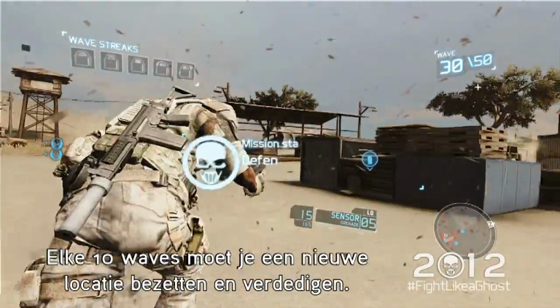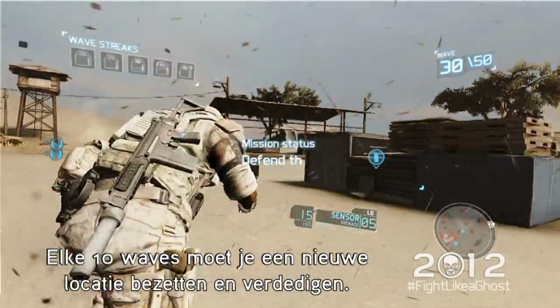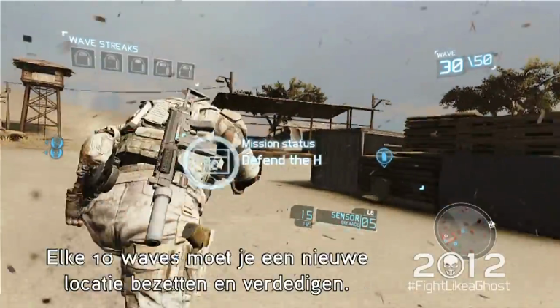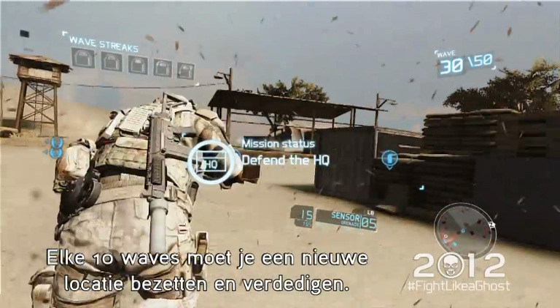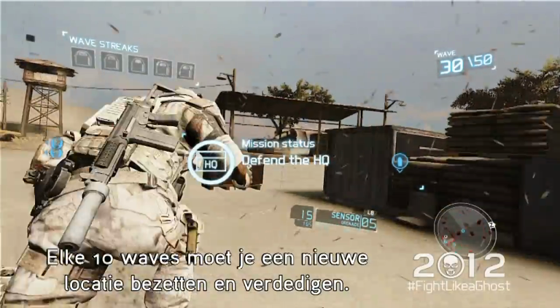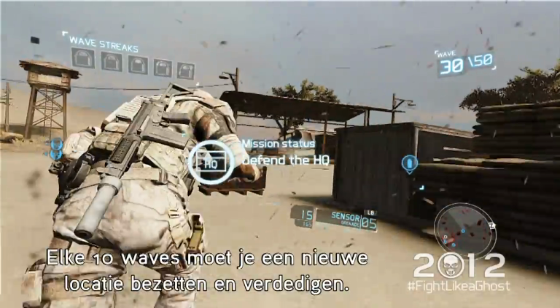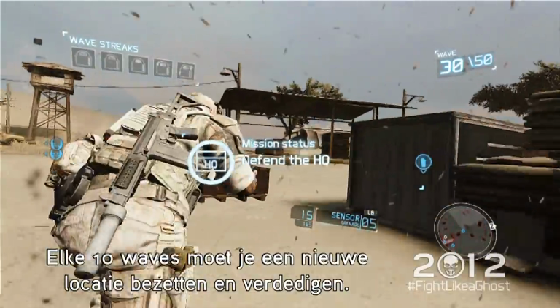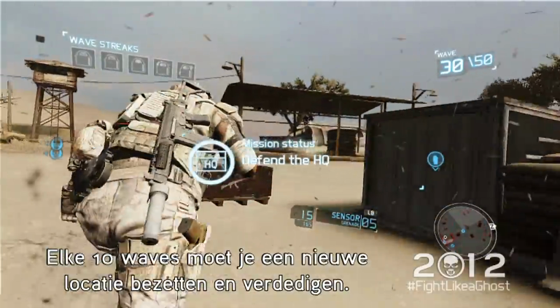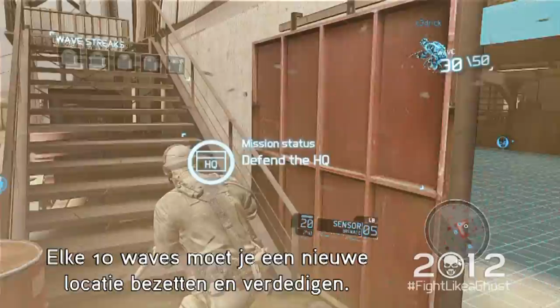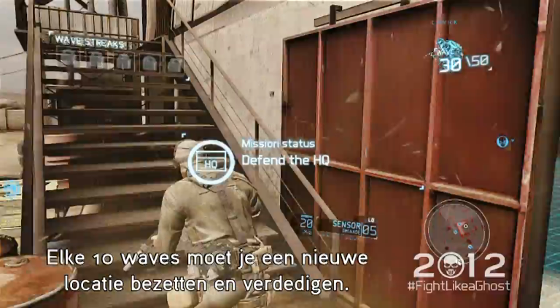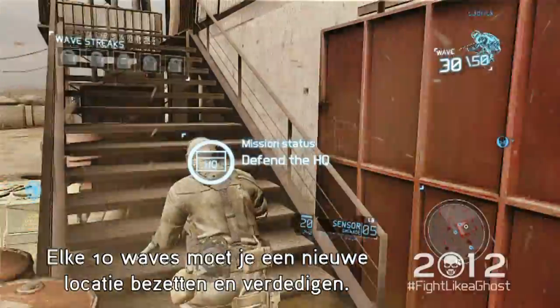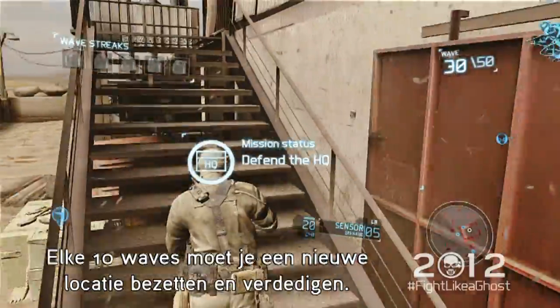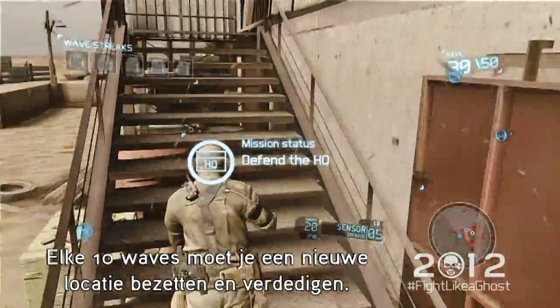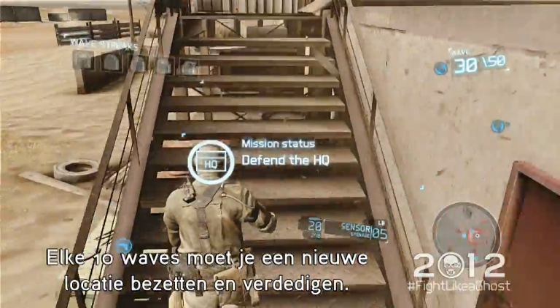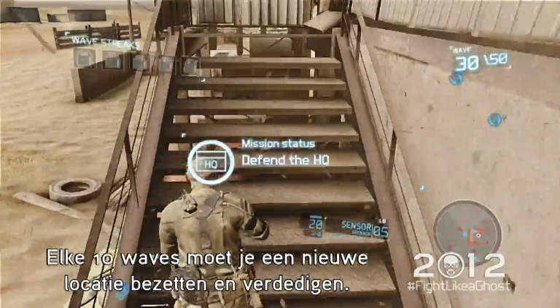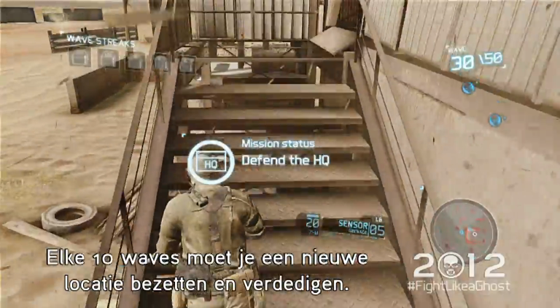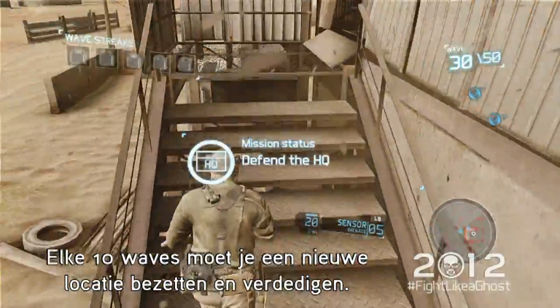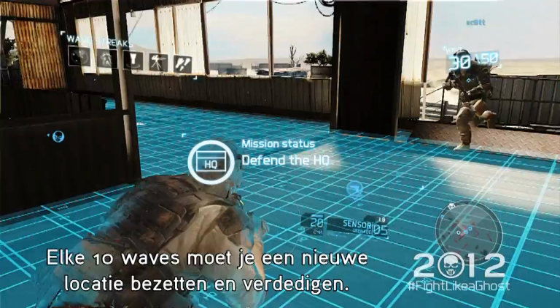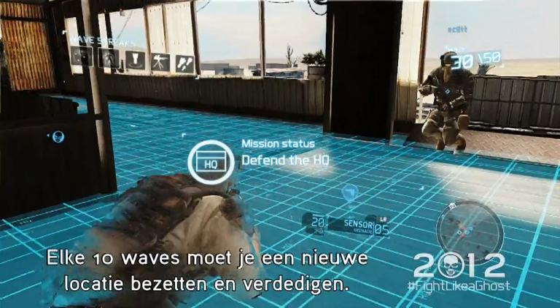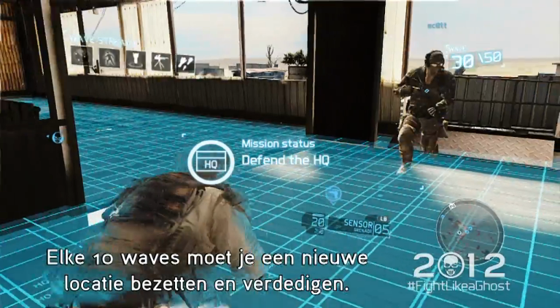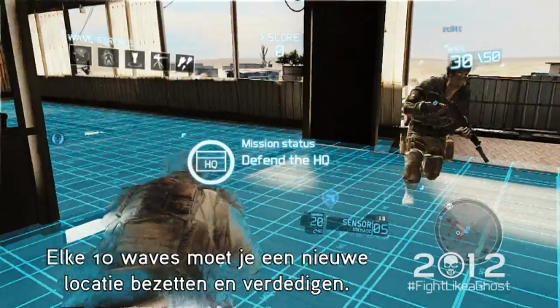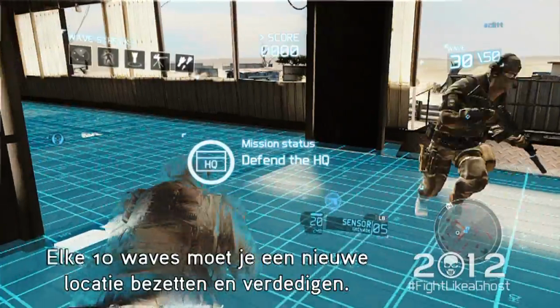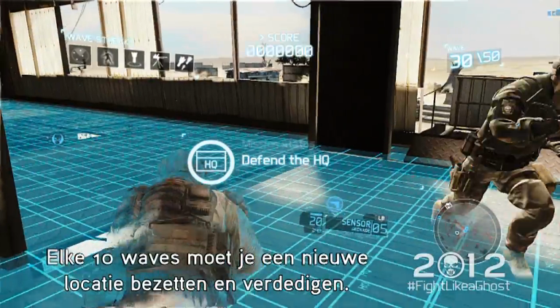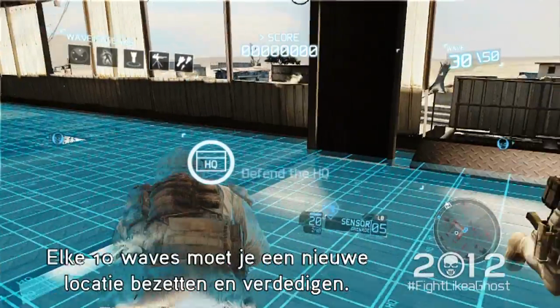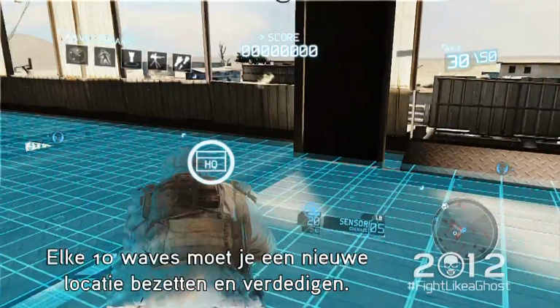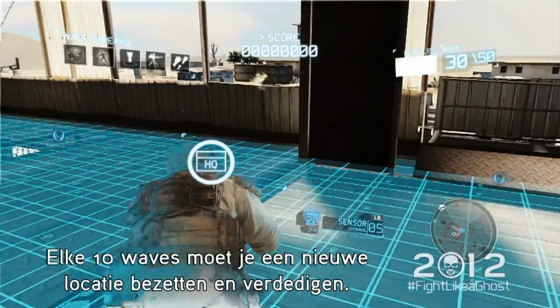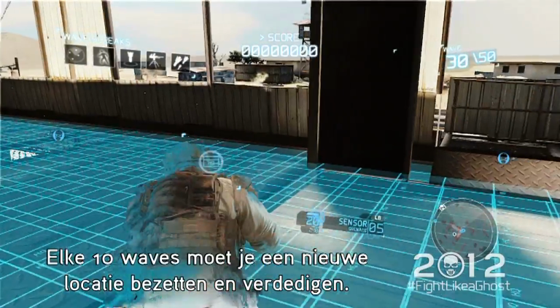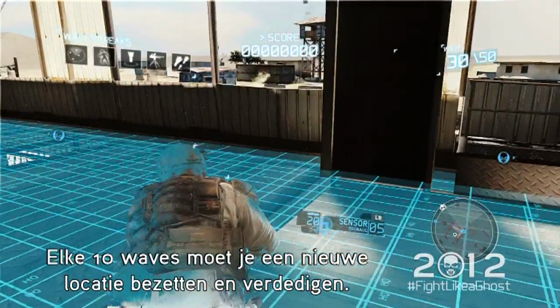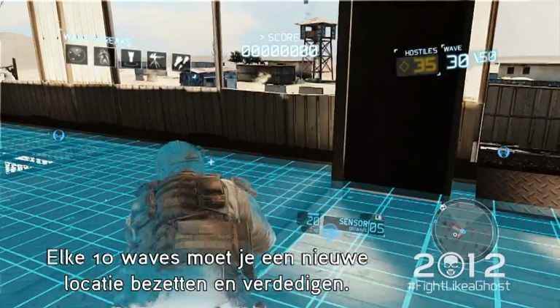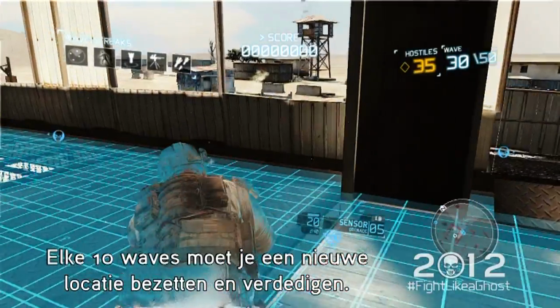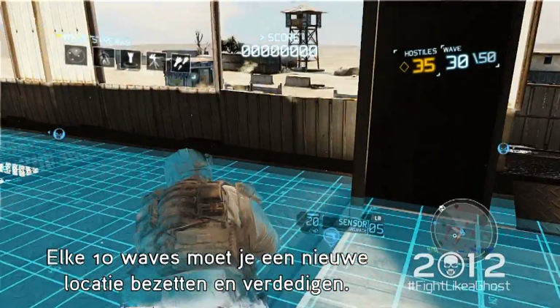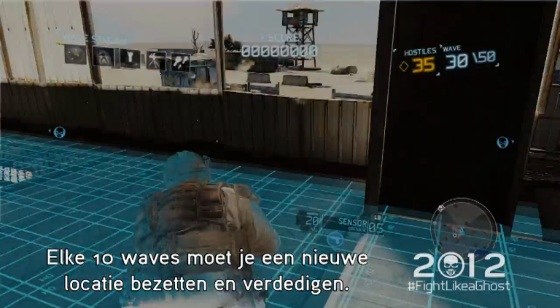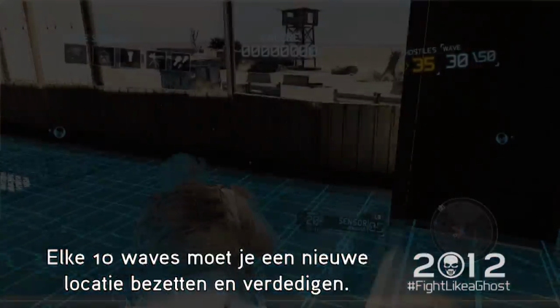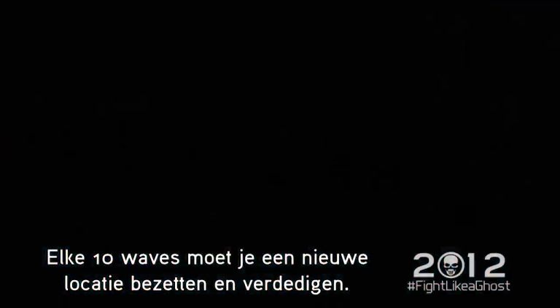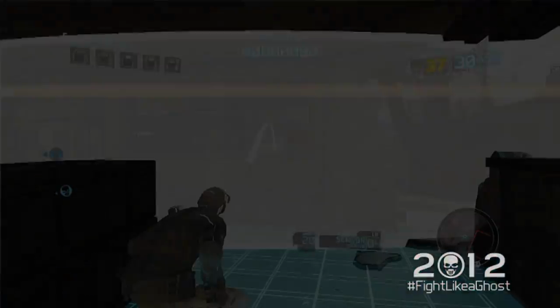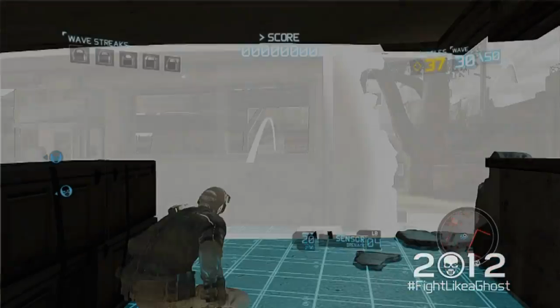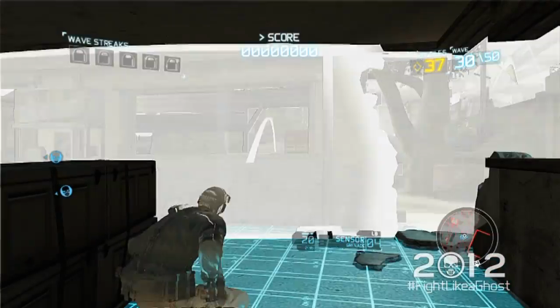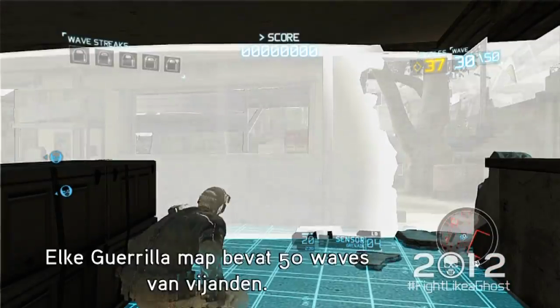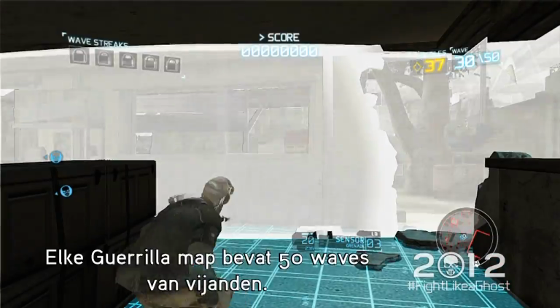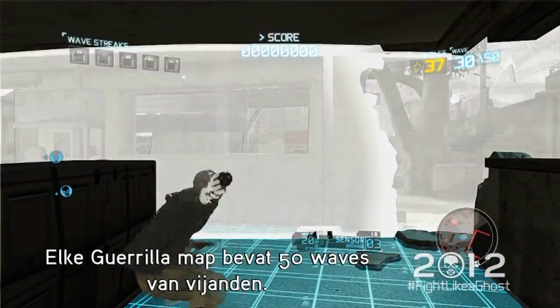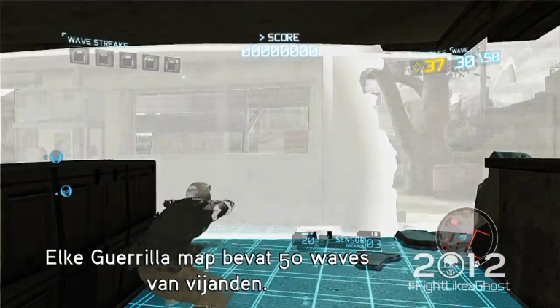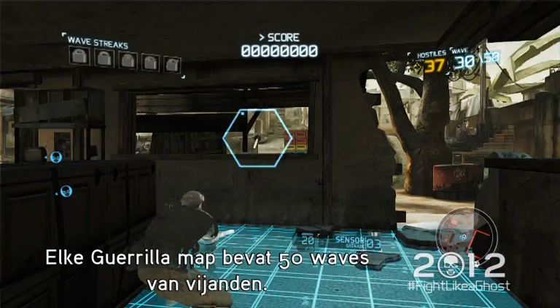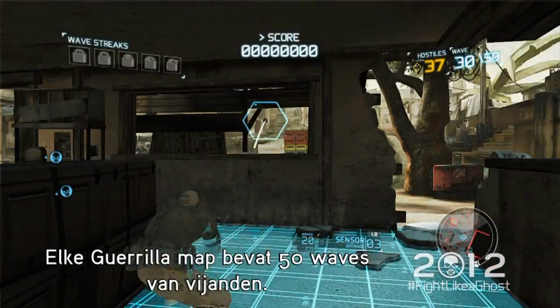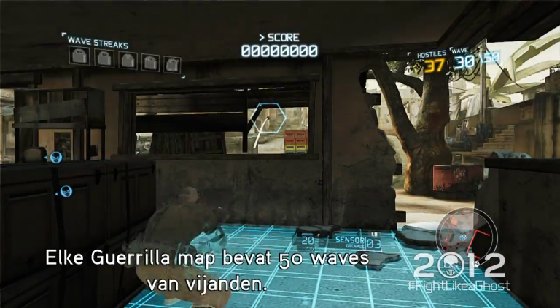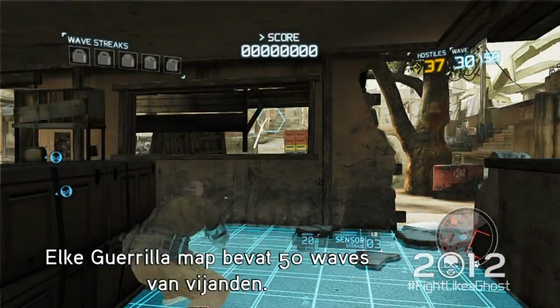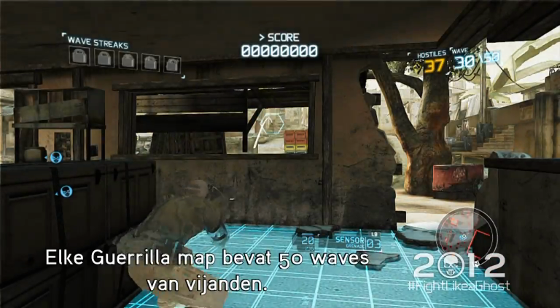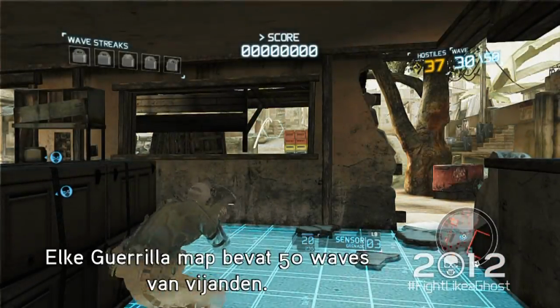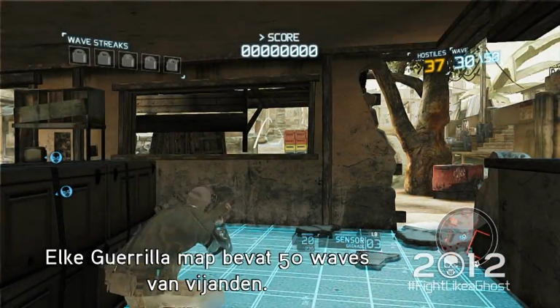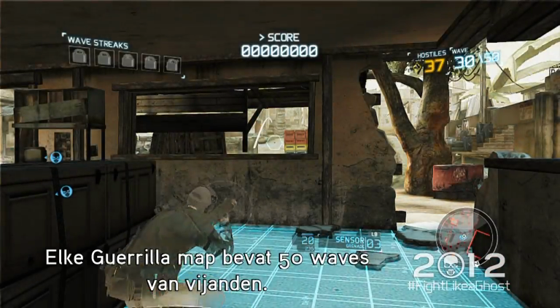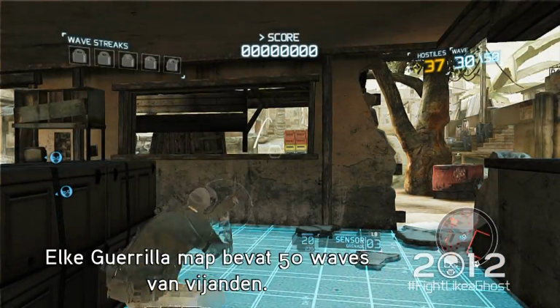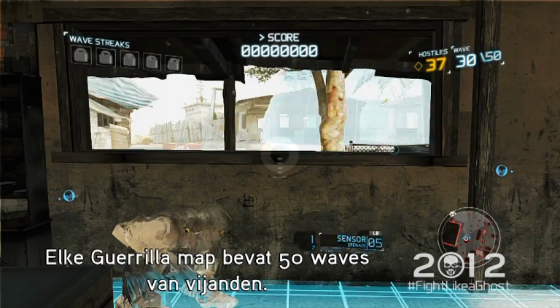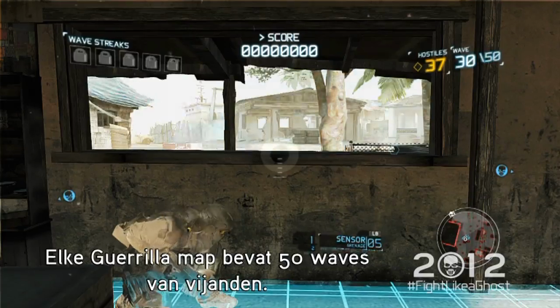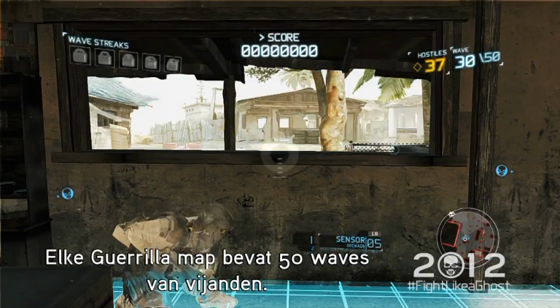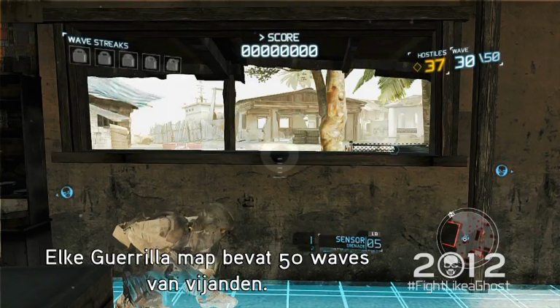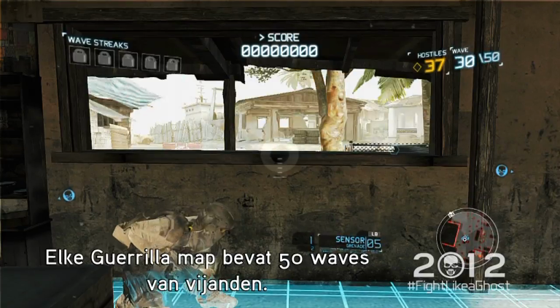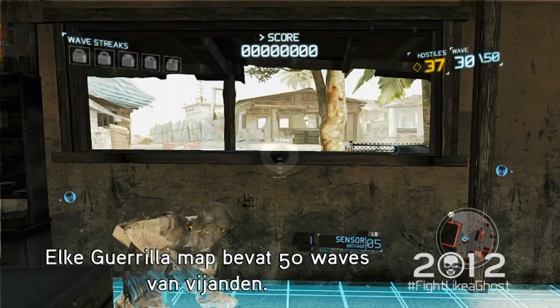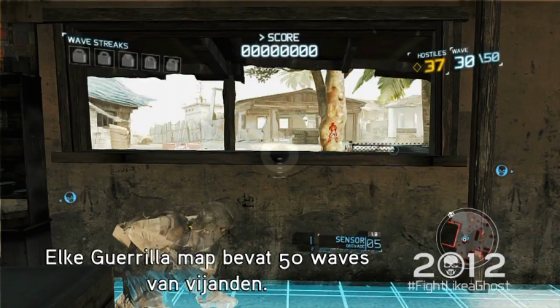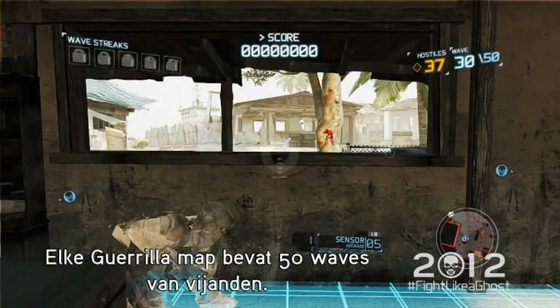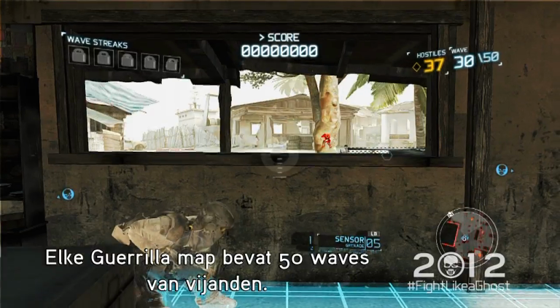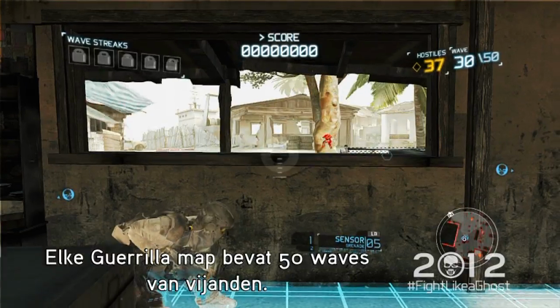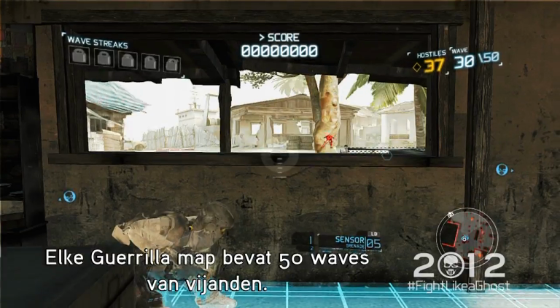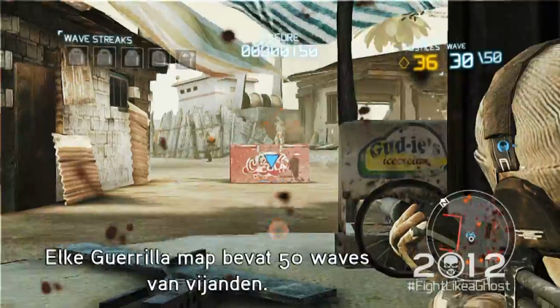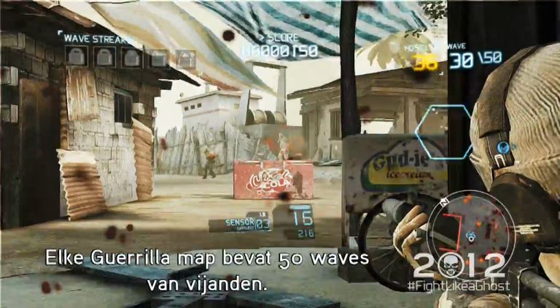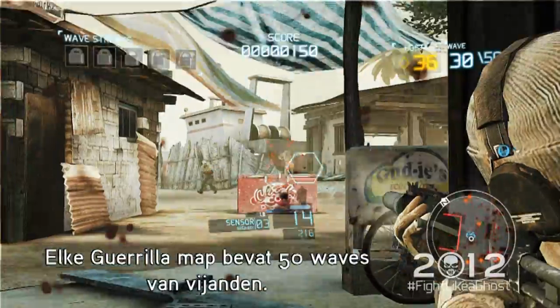Every 10 waves, you have to secure and hold a new position. Each Guerrilla Map features 50 waves of enemies.